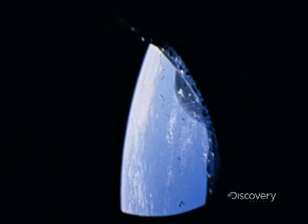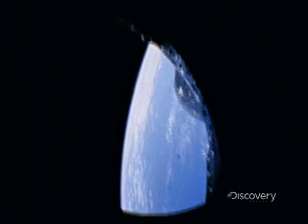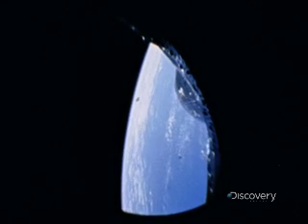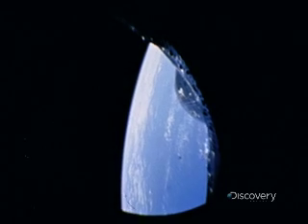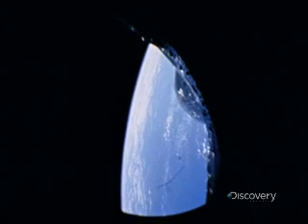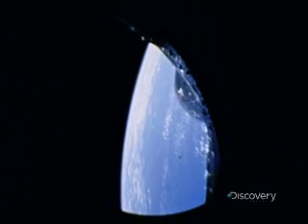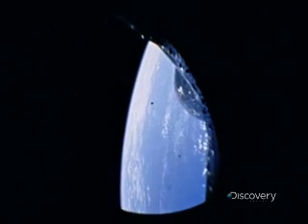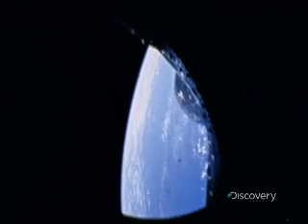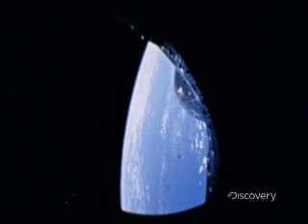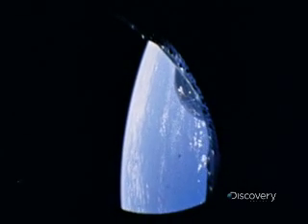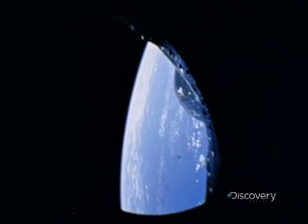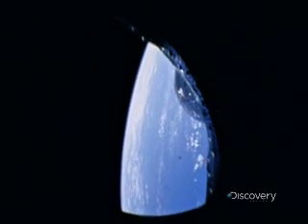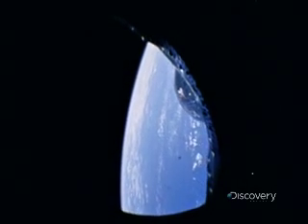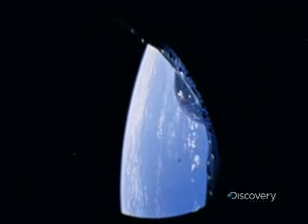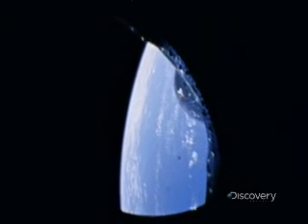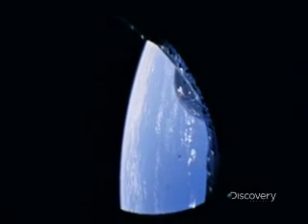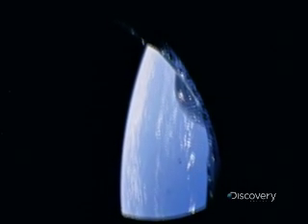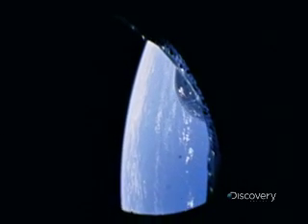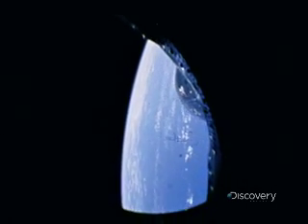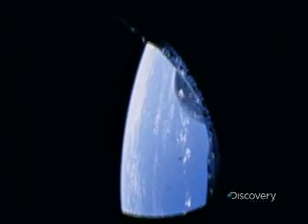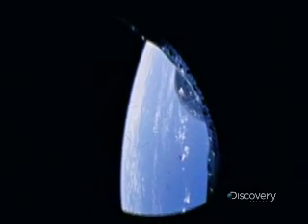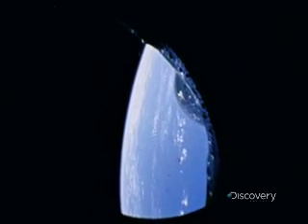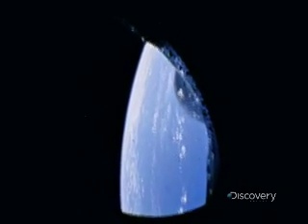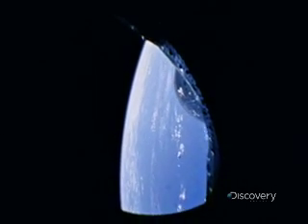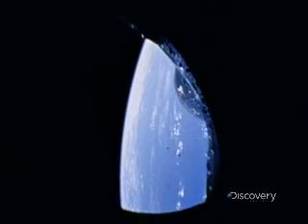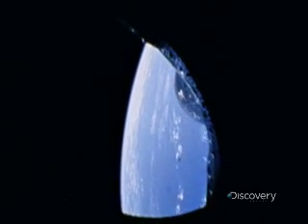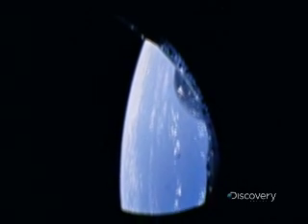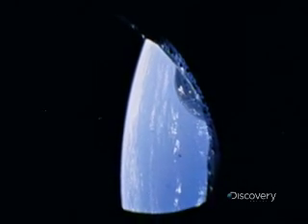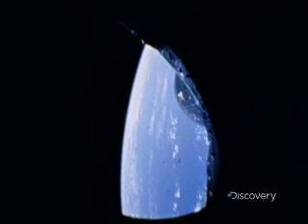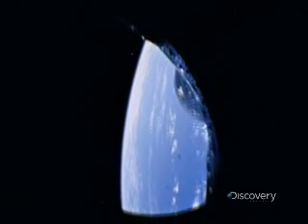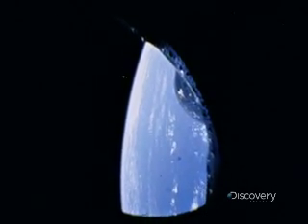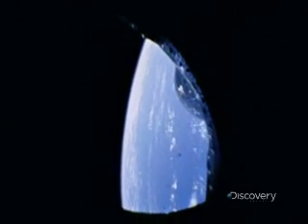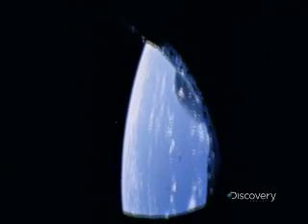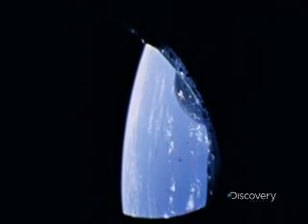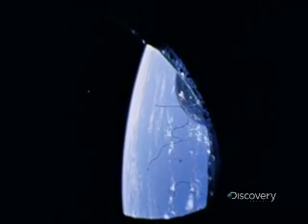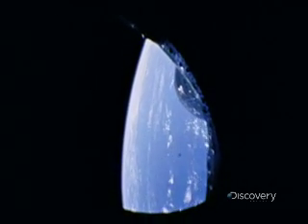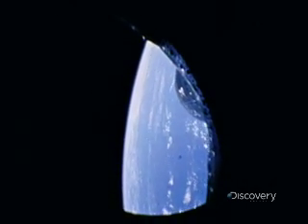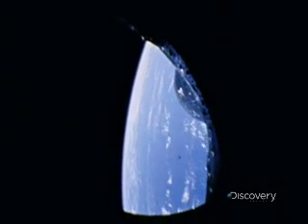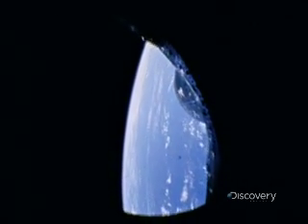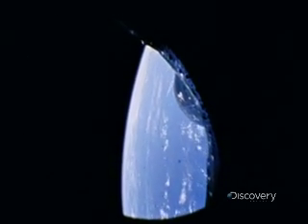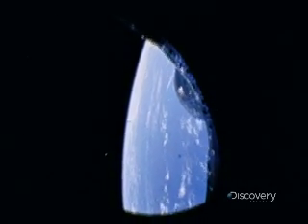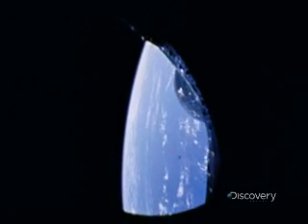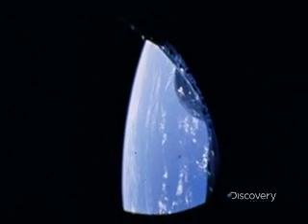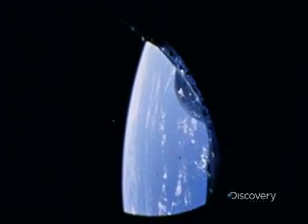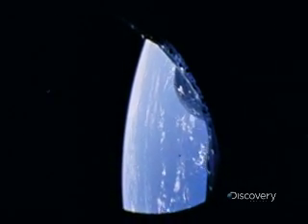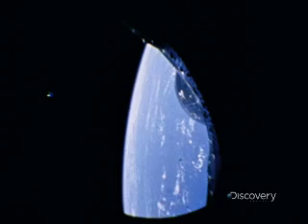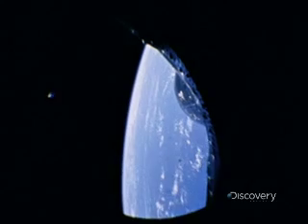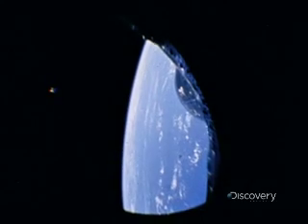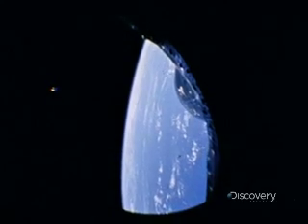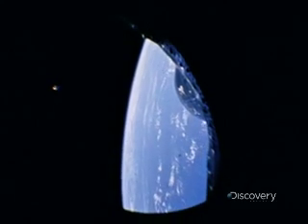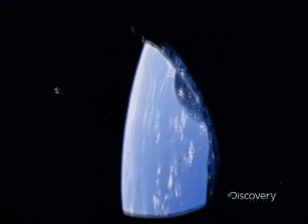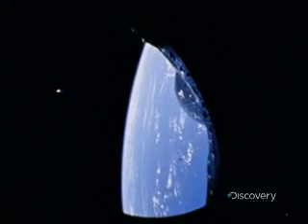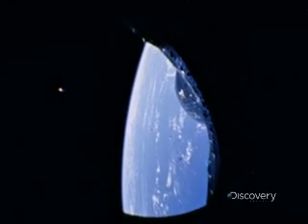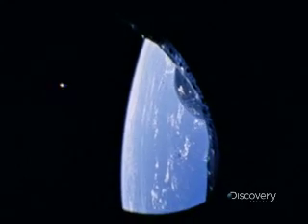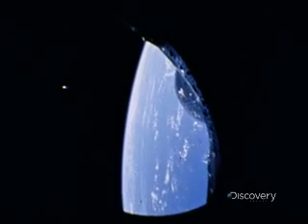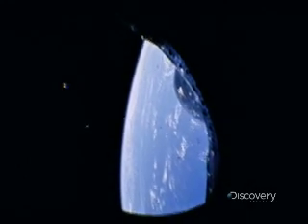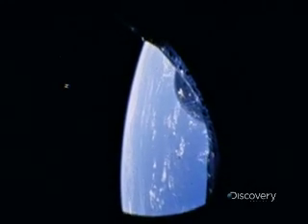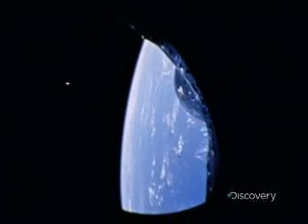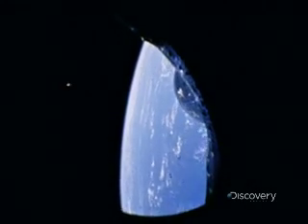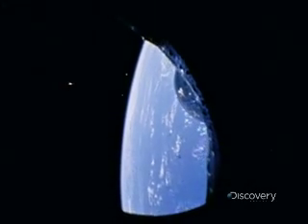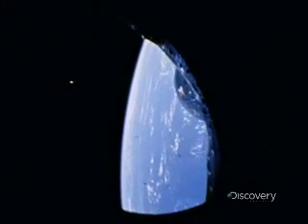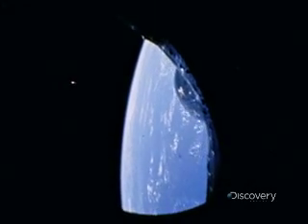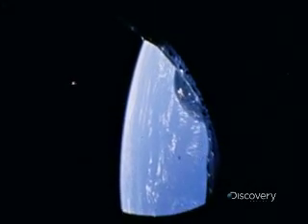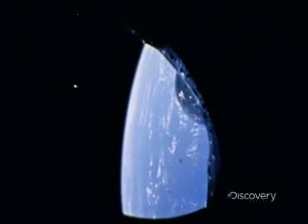This is an onboard camera, Gemini 2, looking through the spacecraft window. The film is reproduced at four times normal speed.